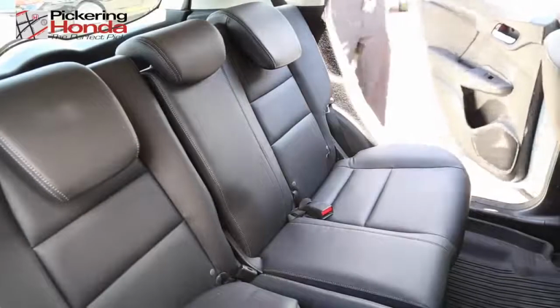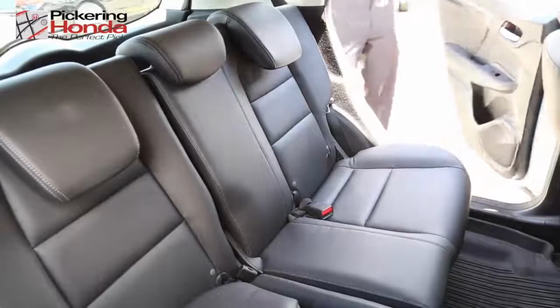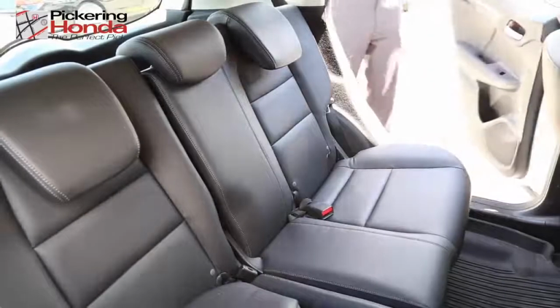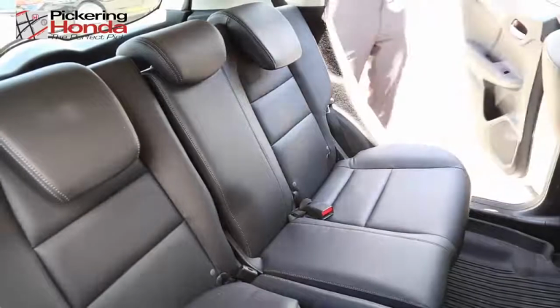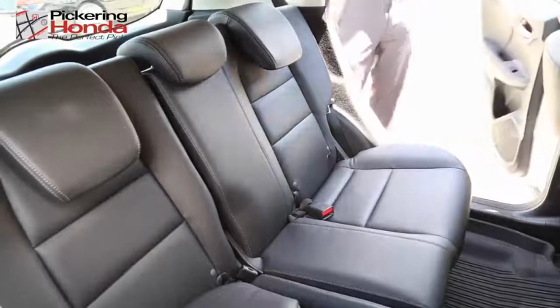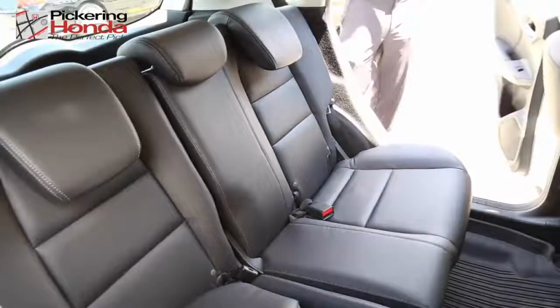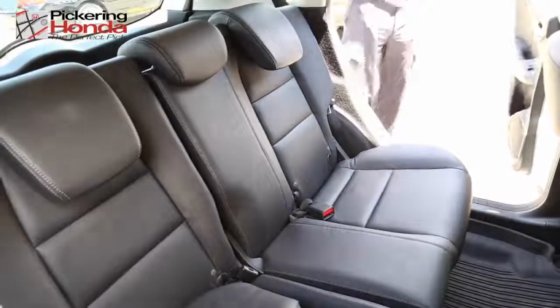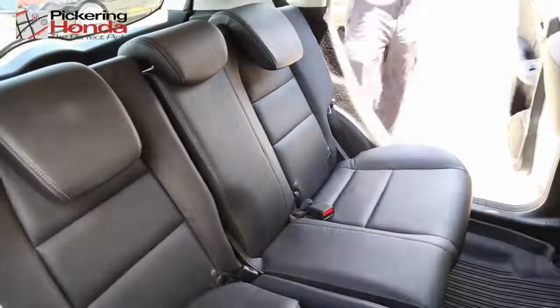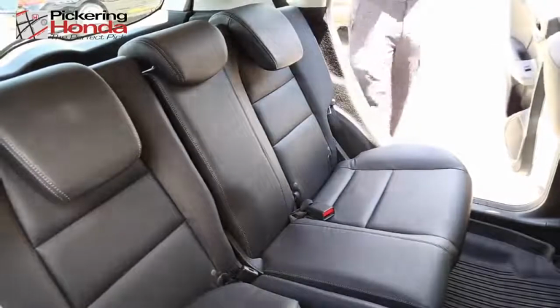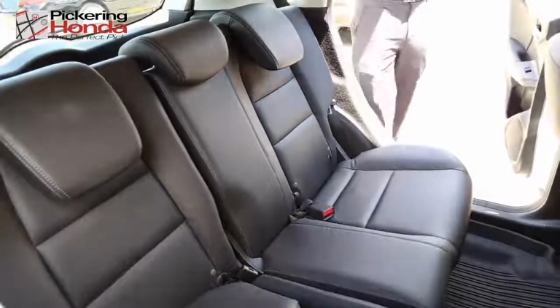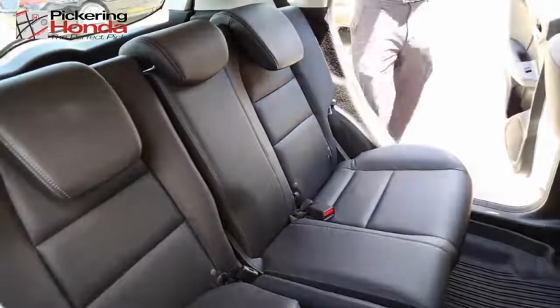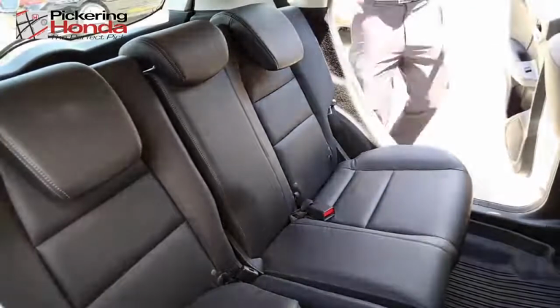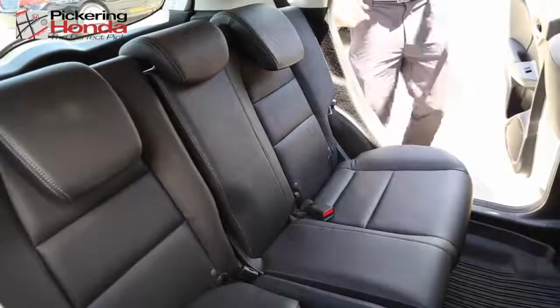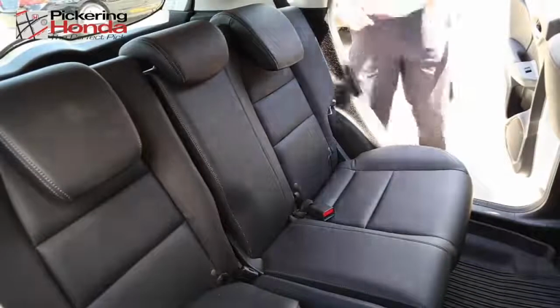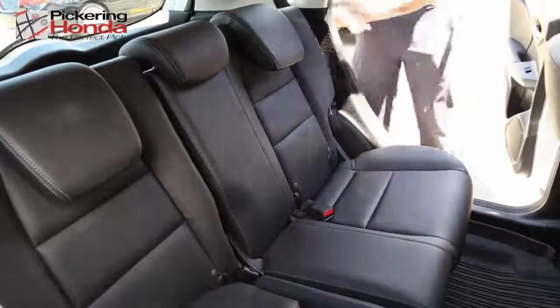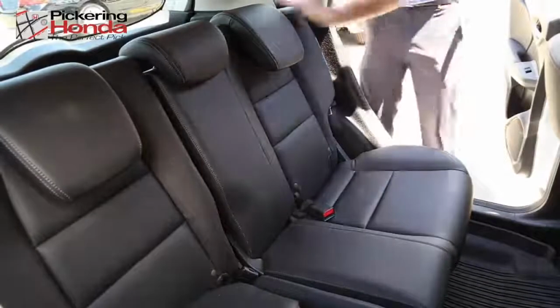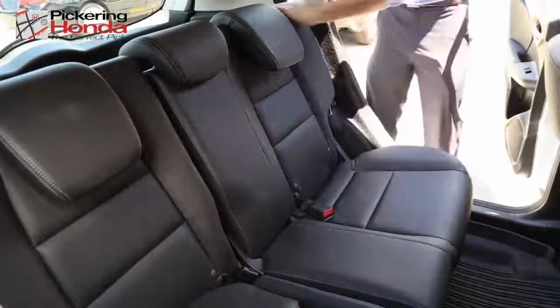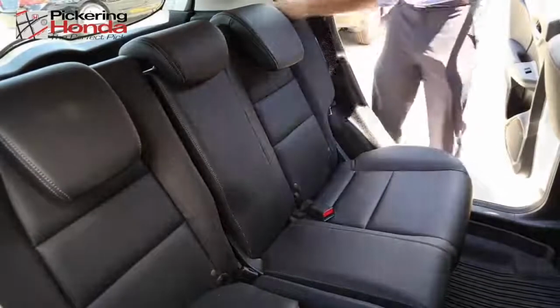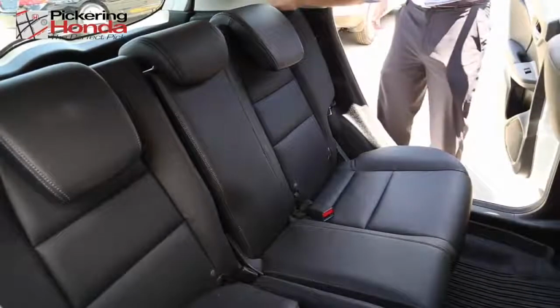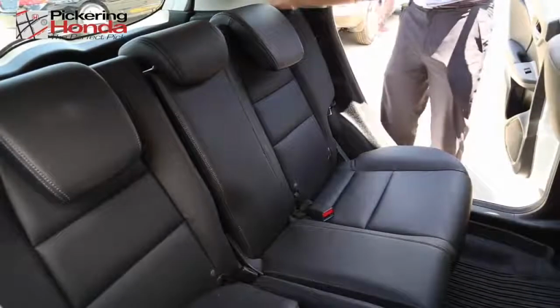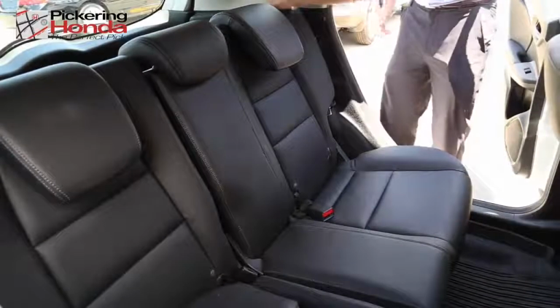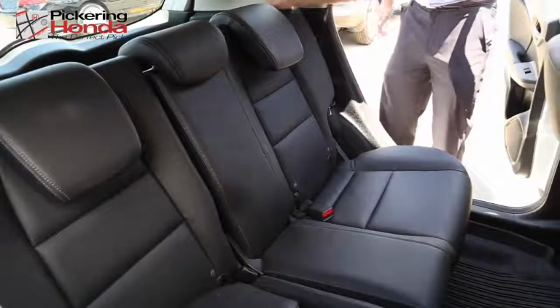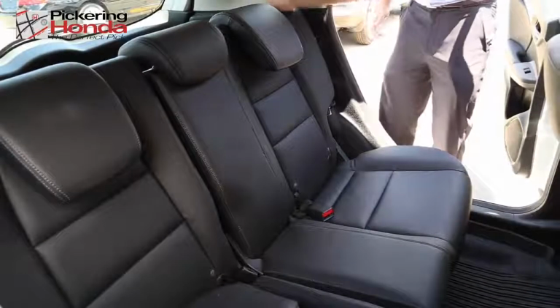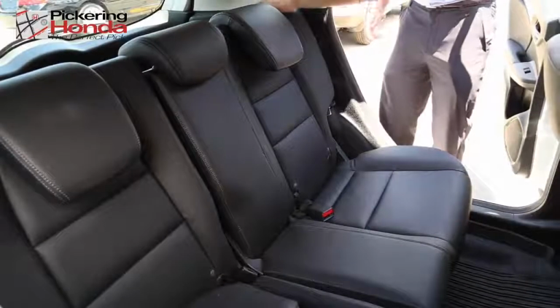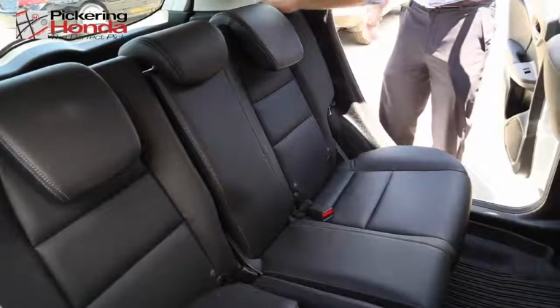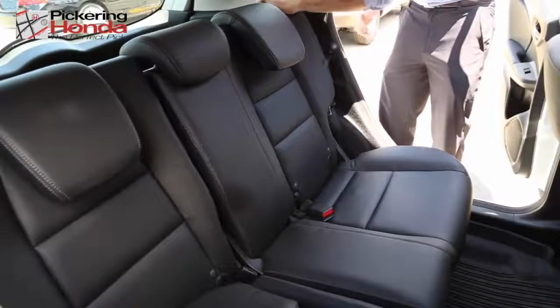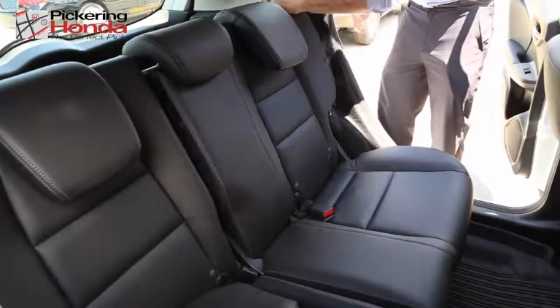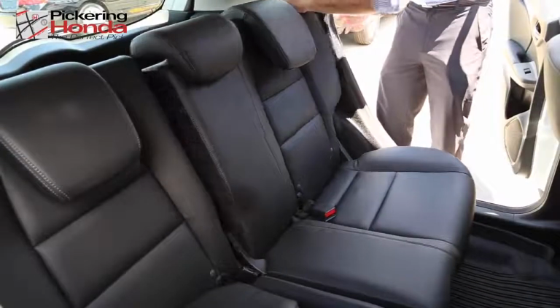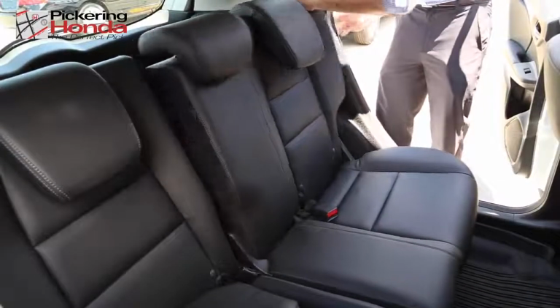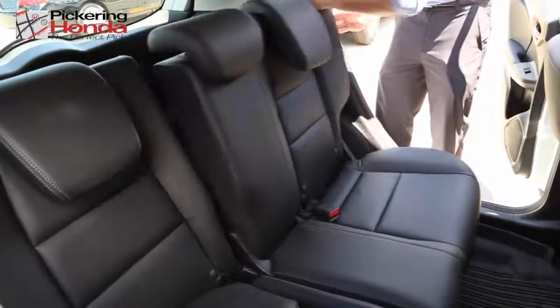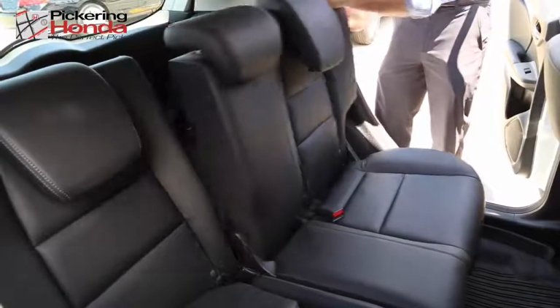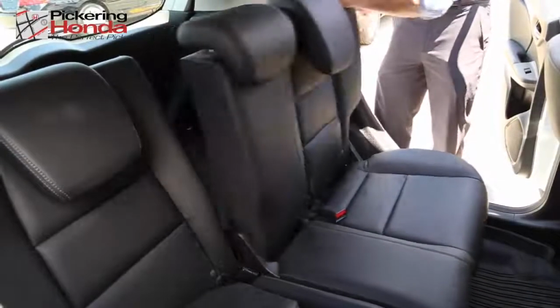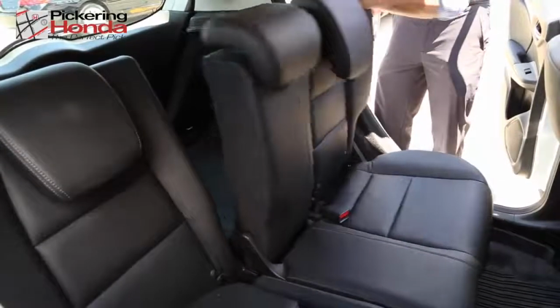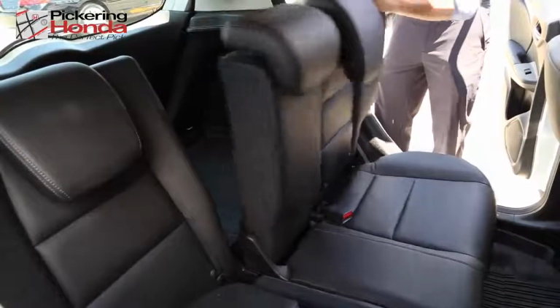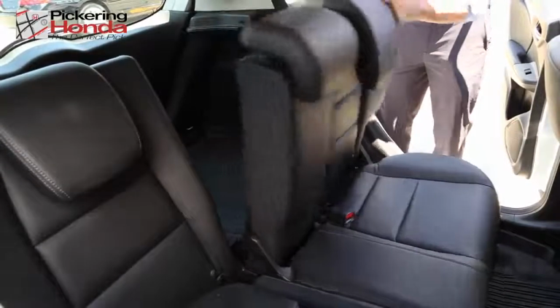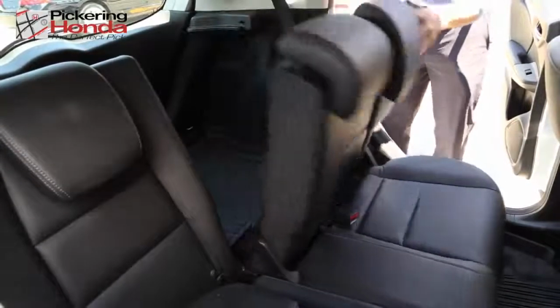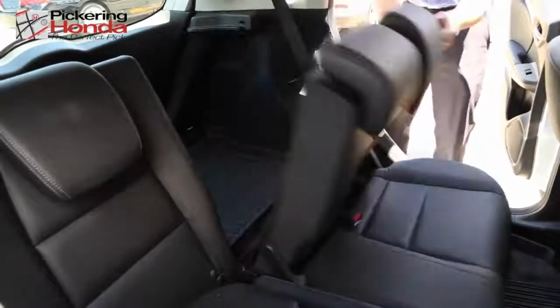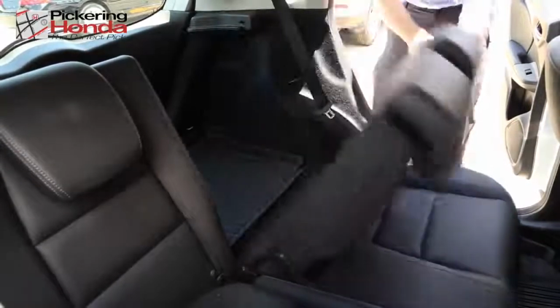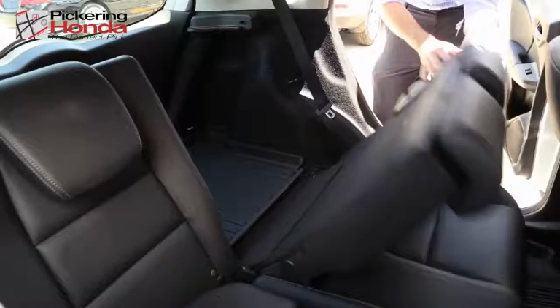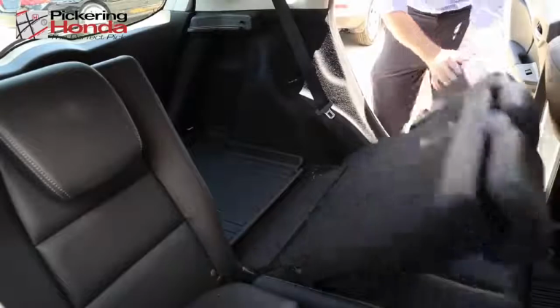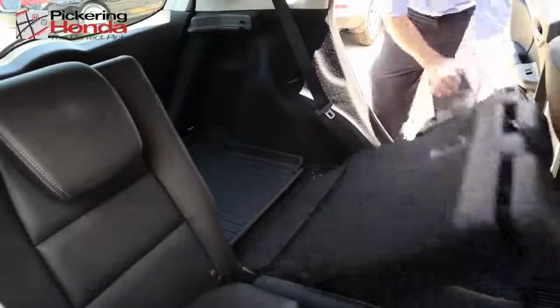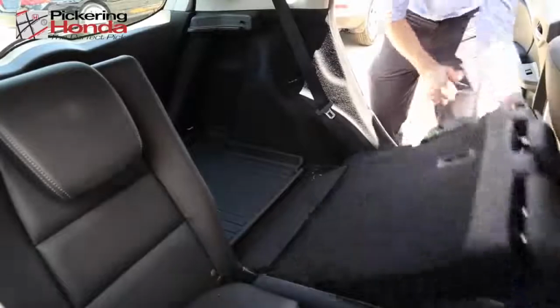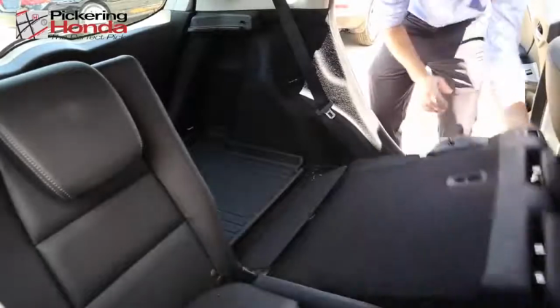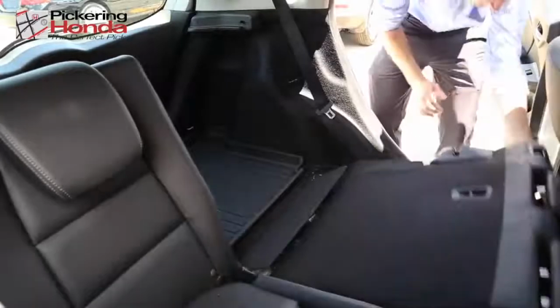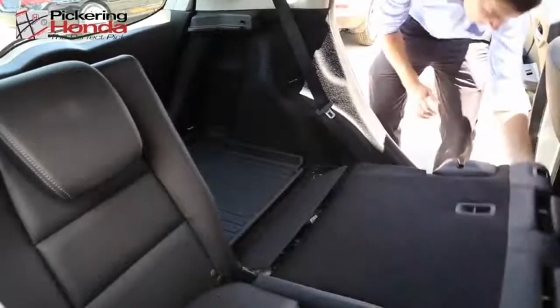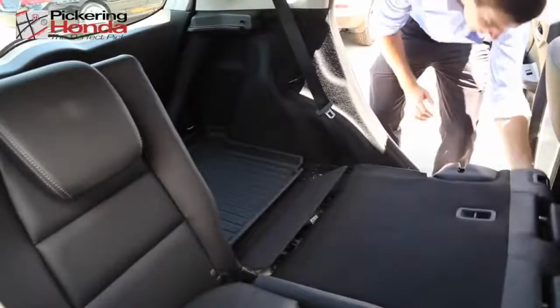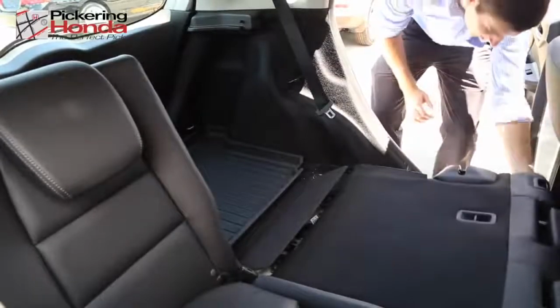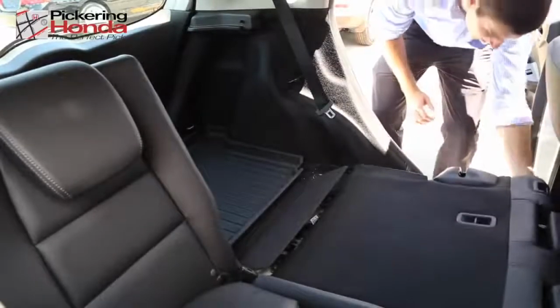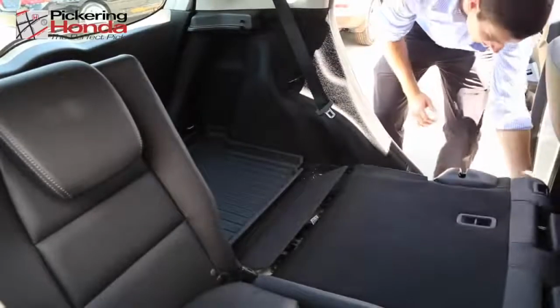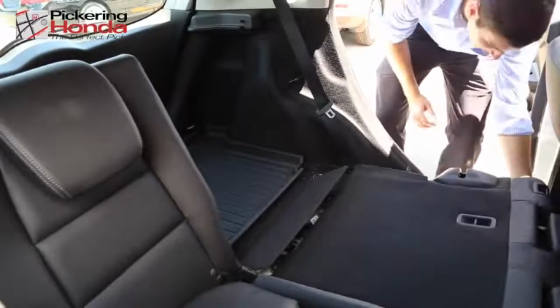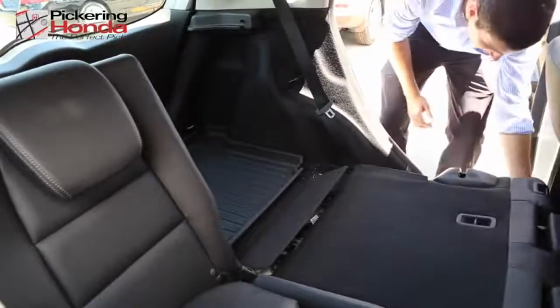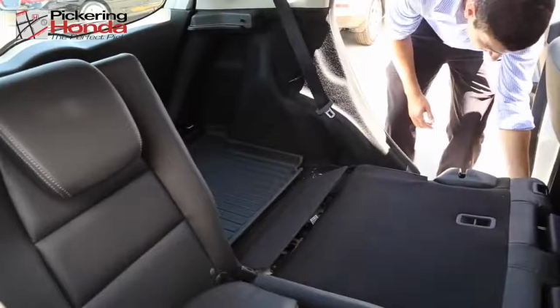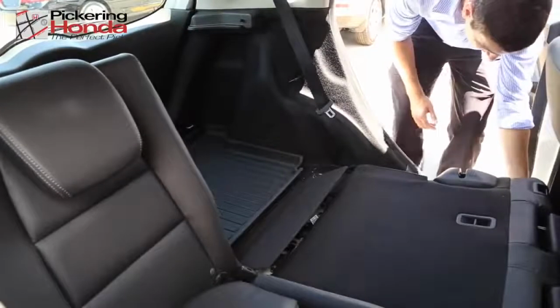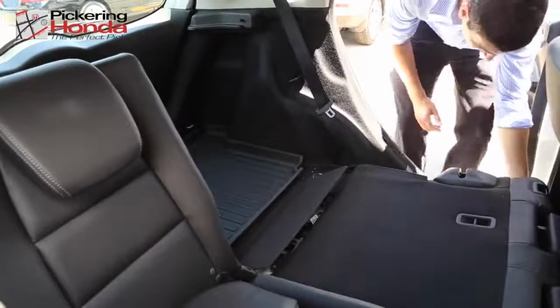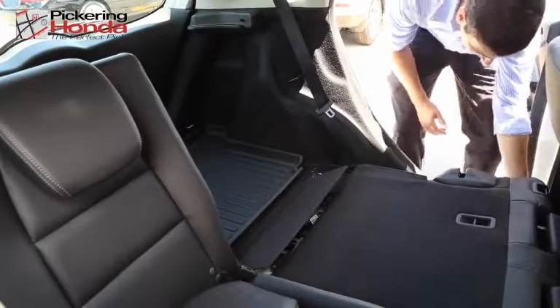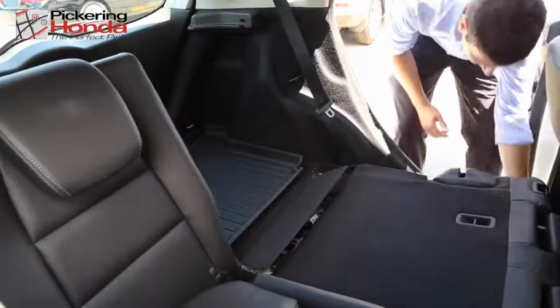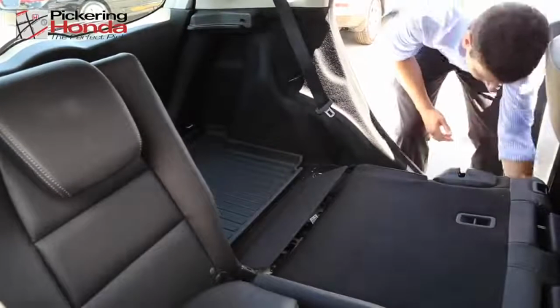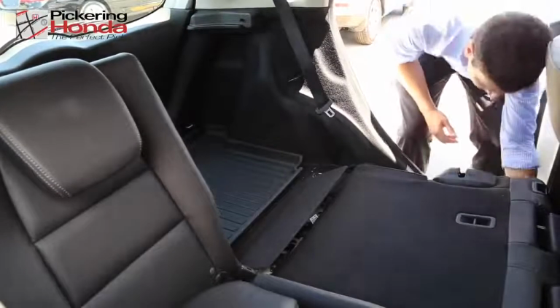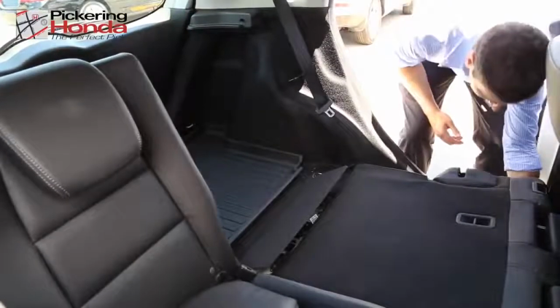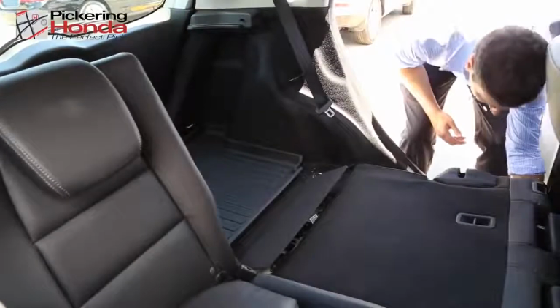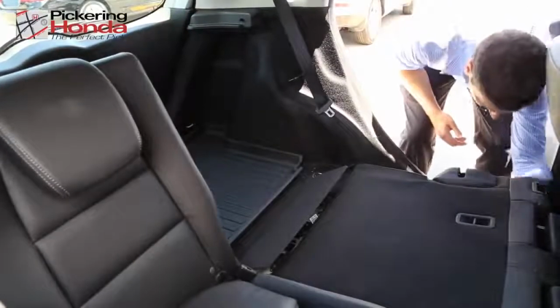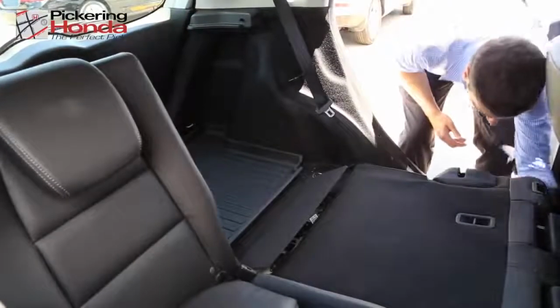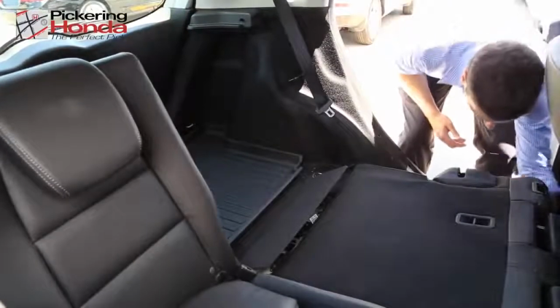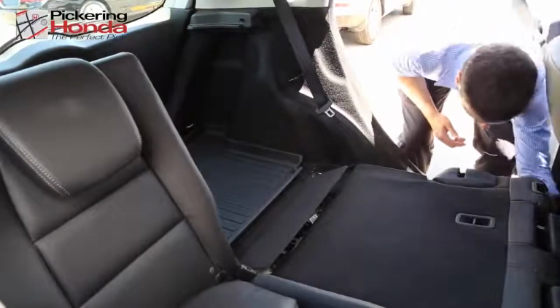The easy to use split row magic seat gives the Honda Fit incredible storage versatility with its four different storage modes.